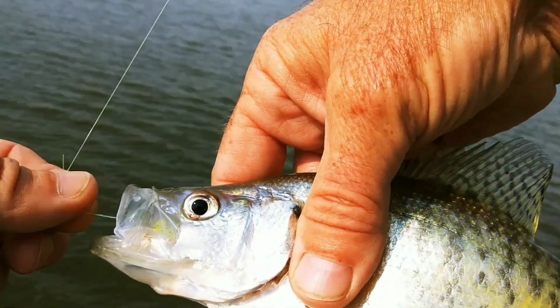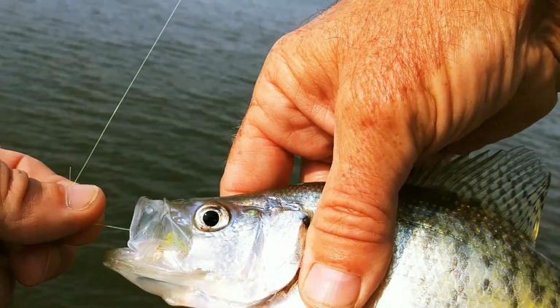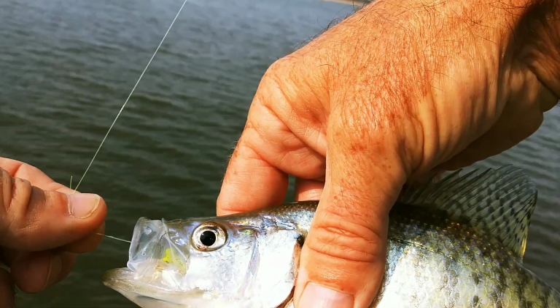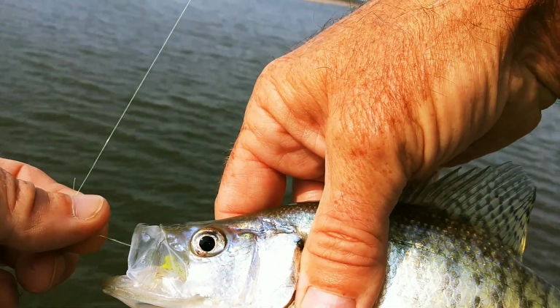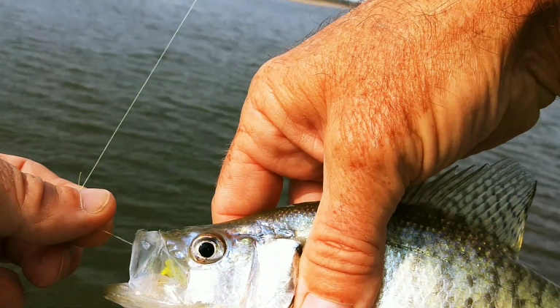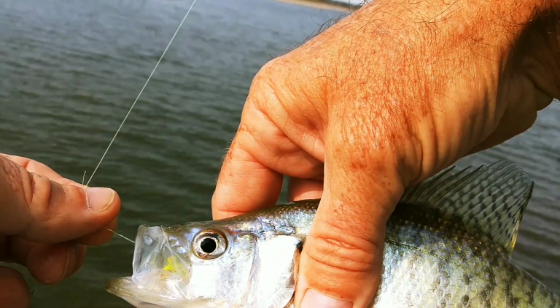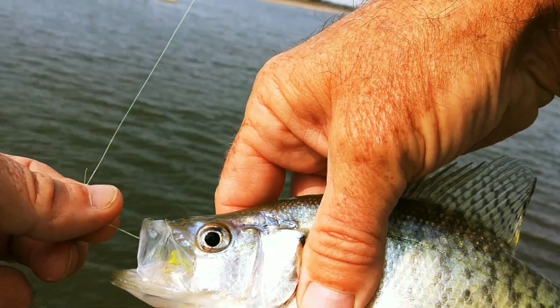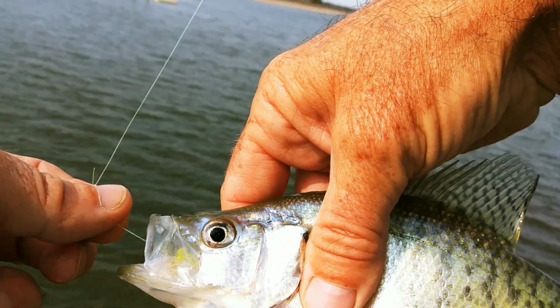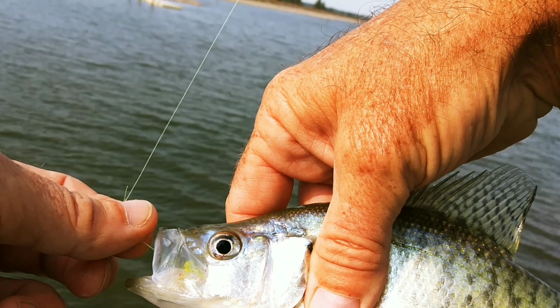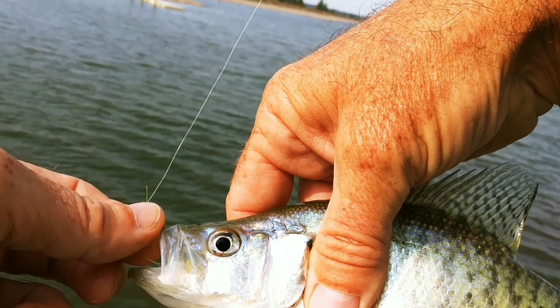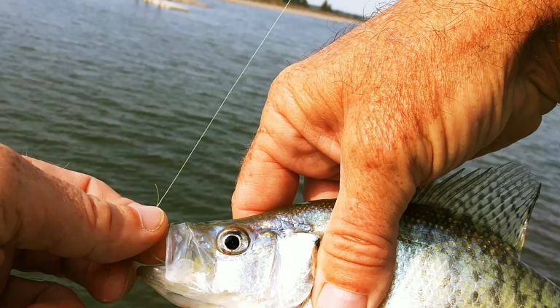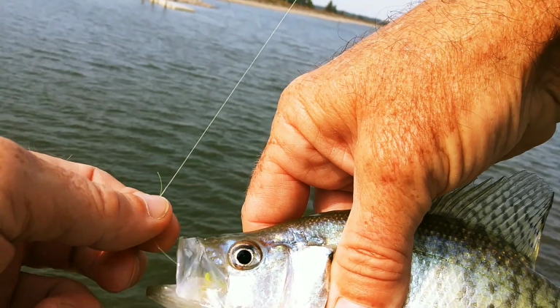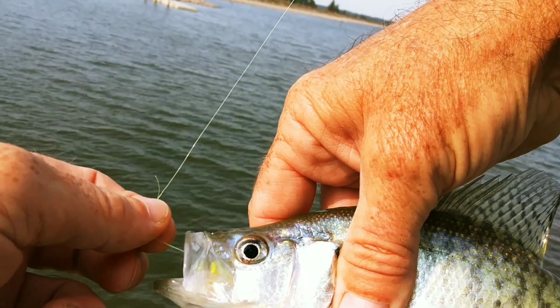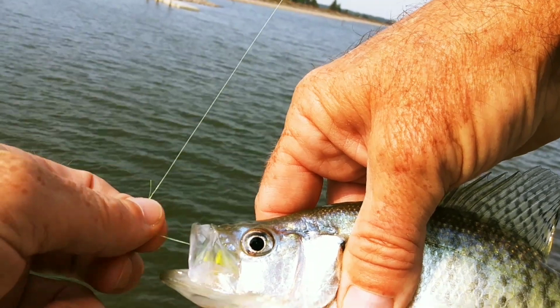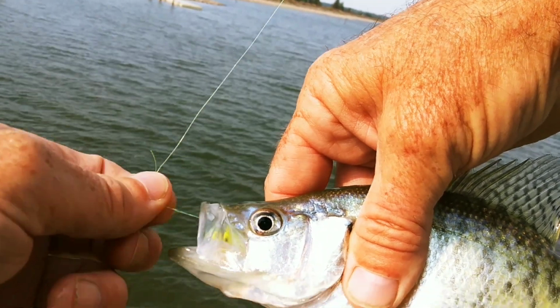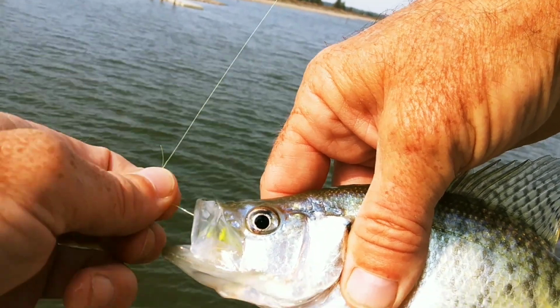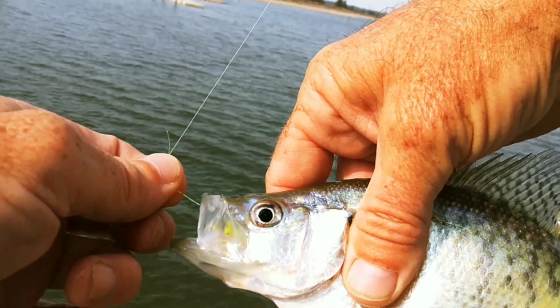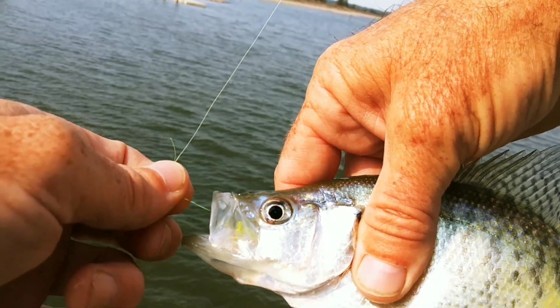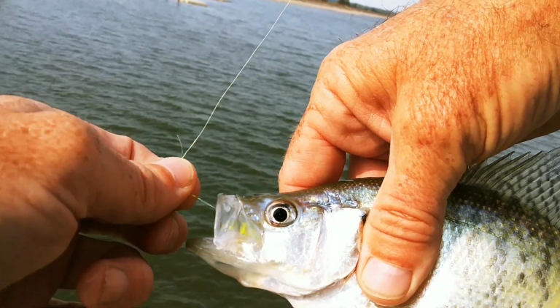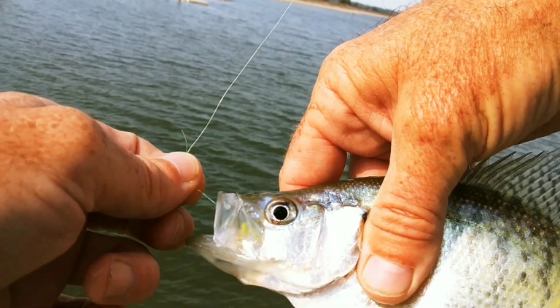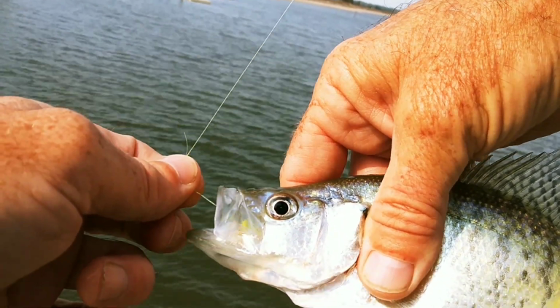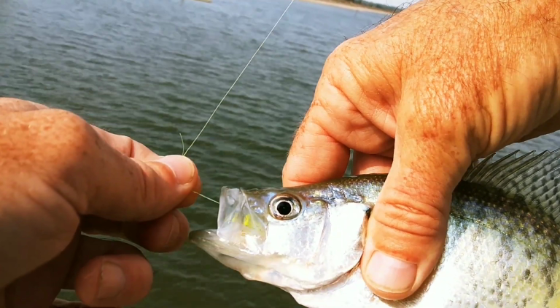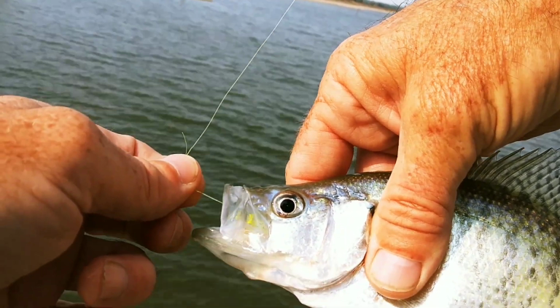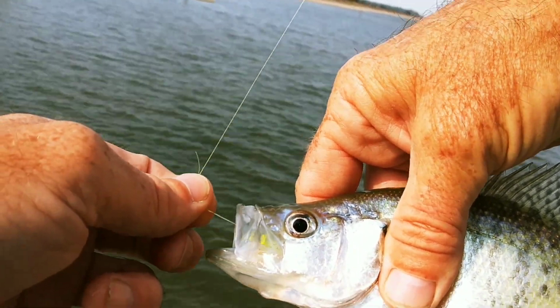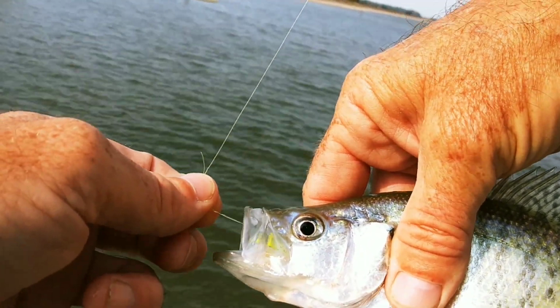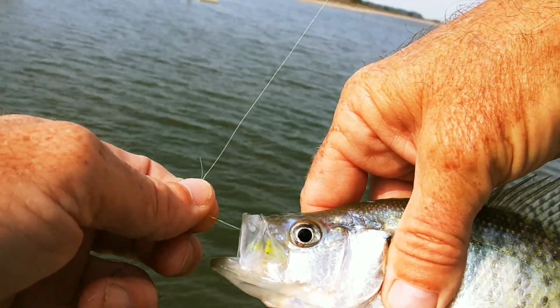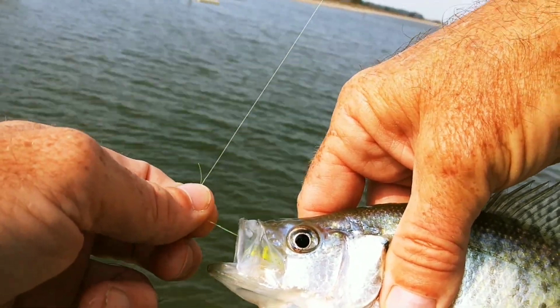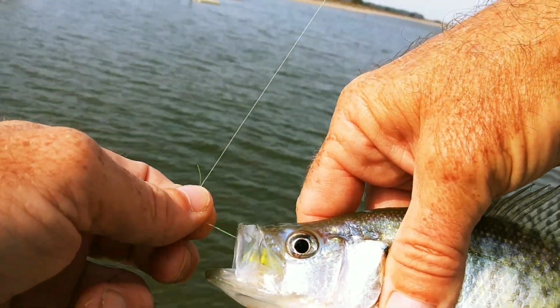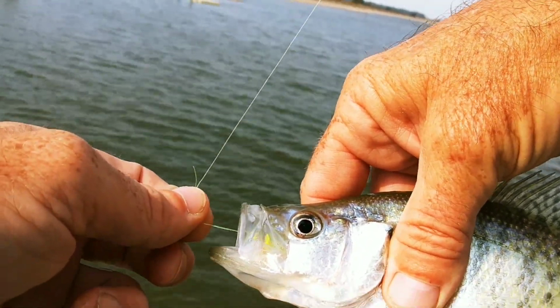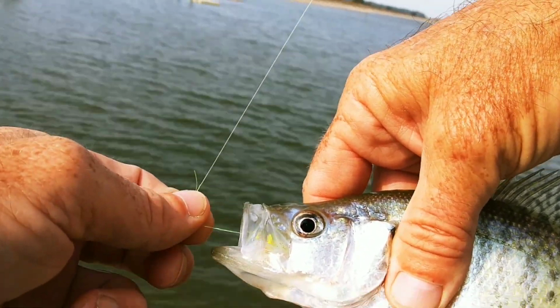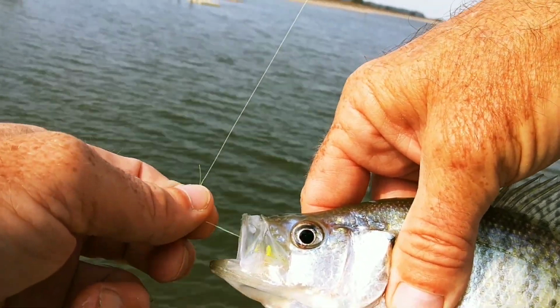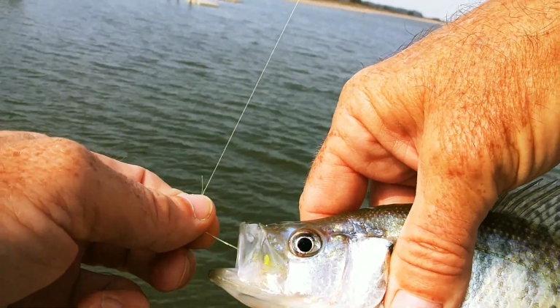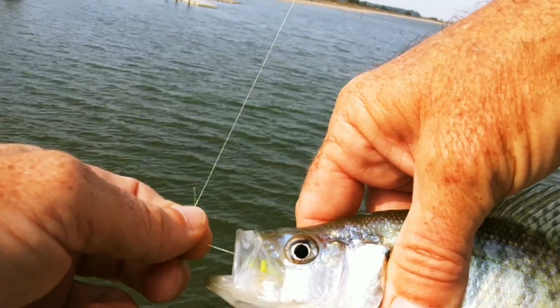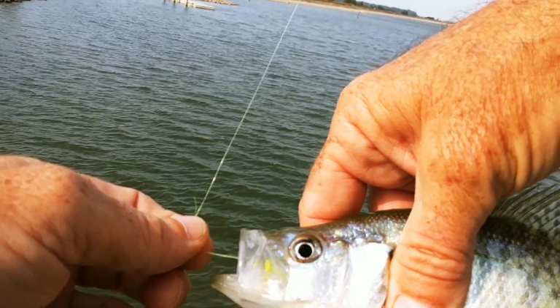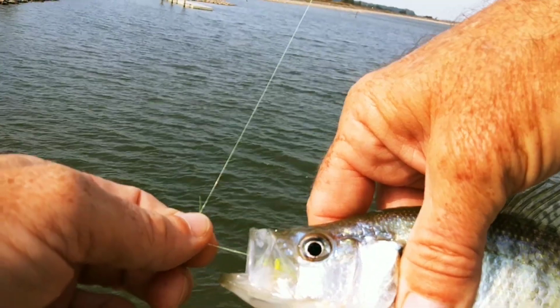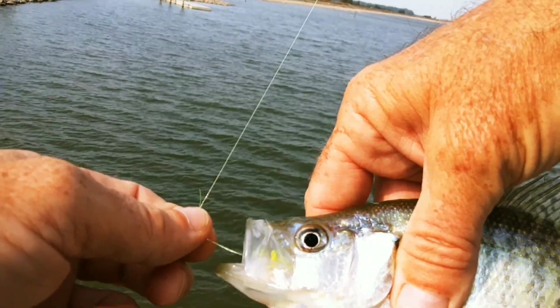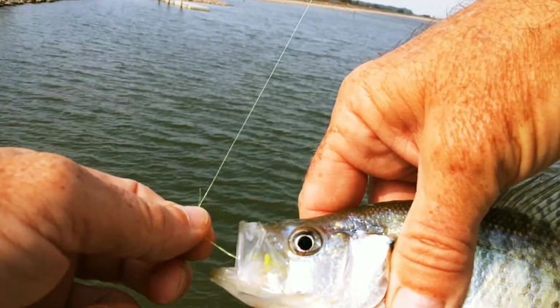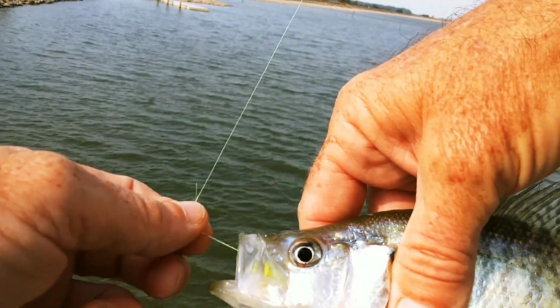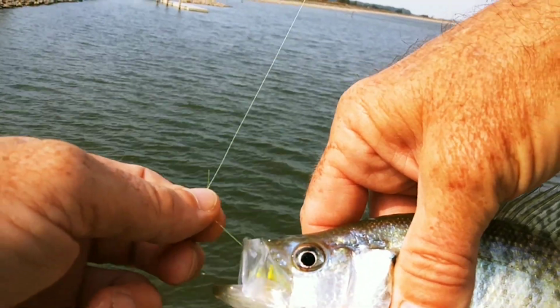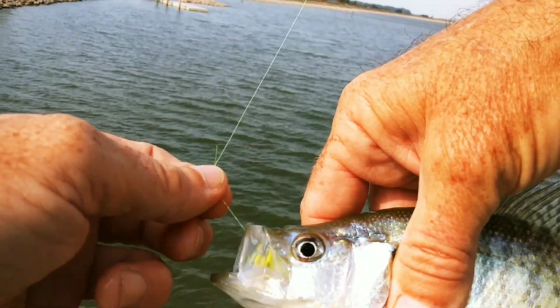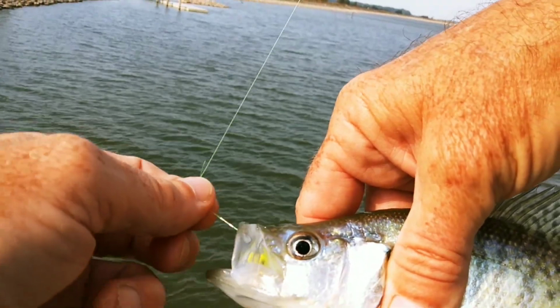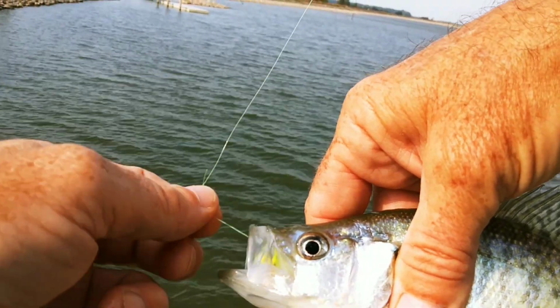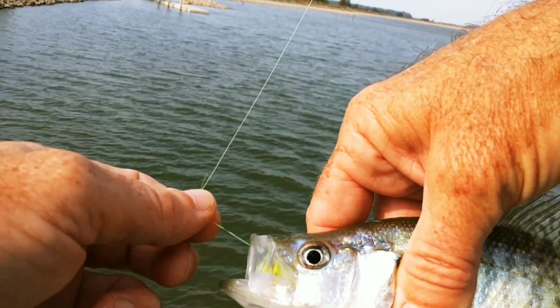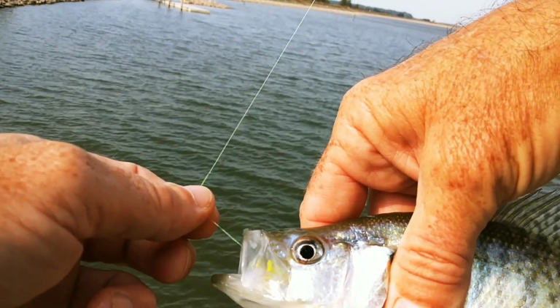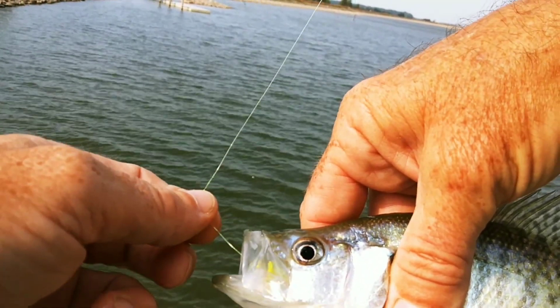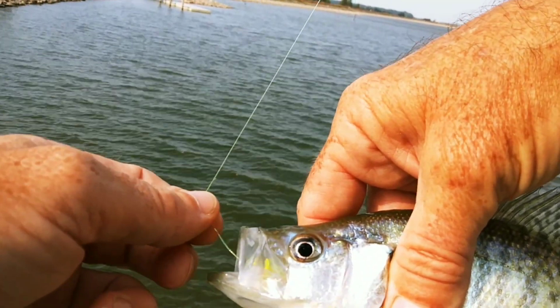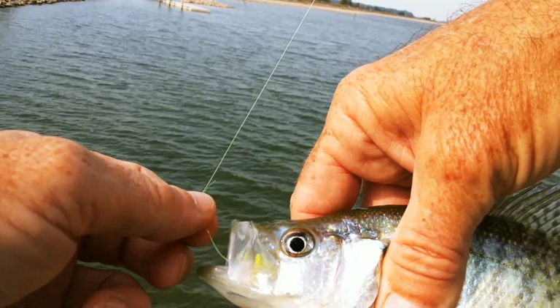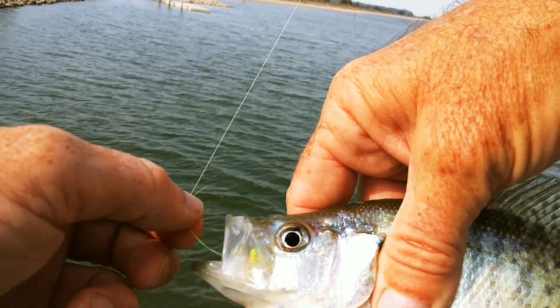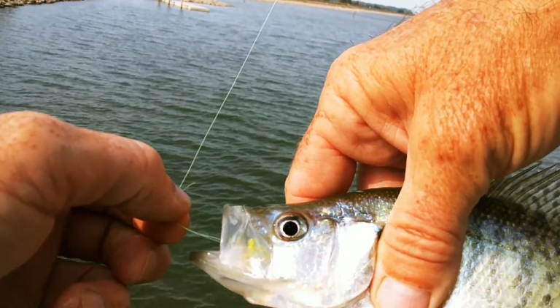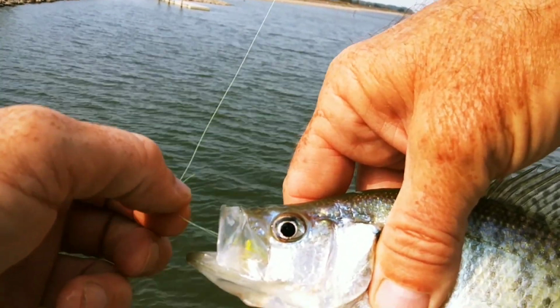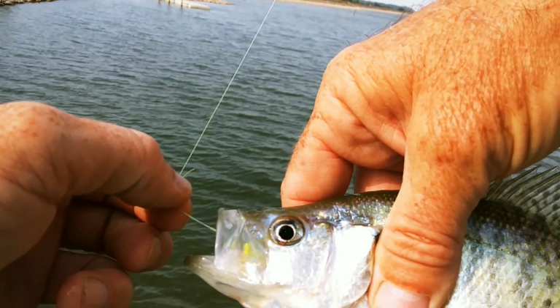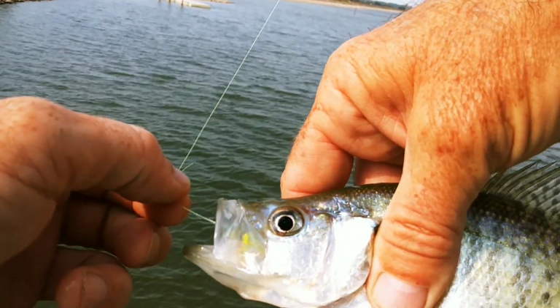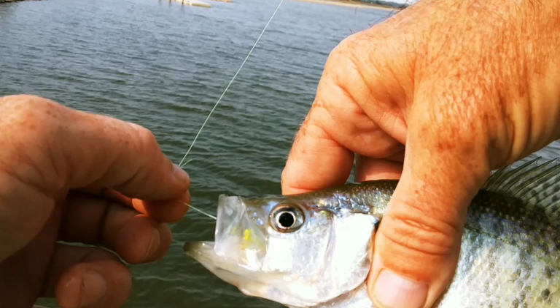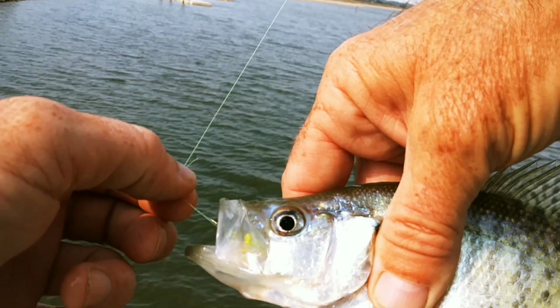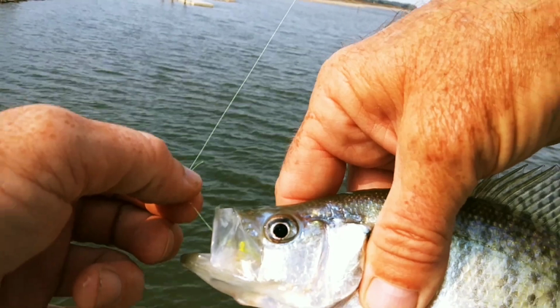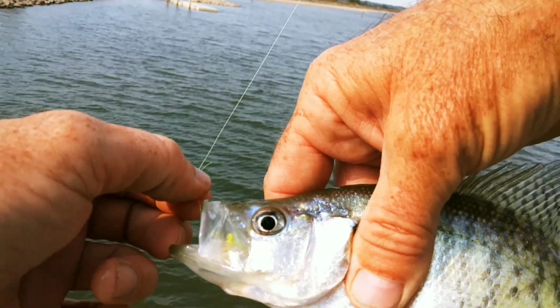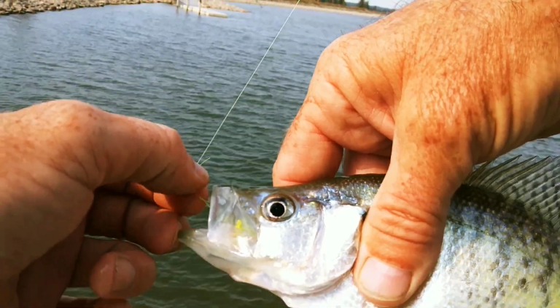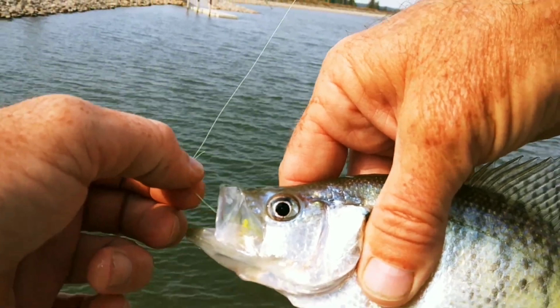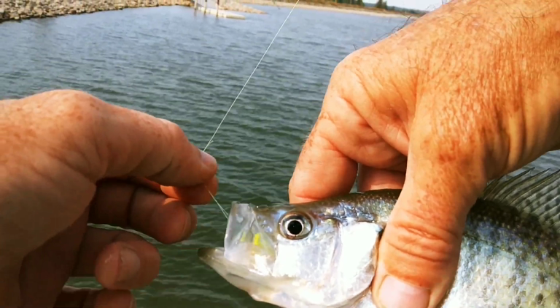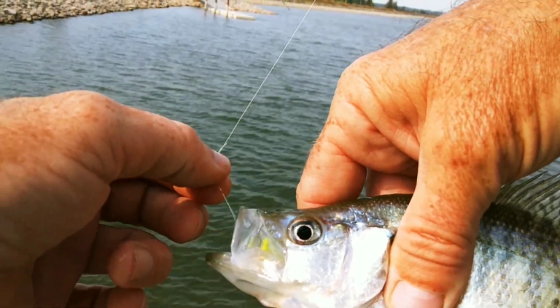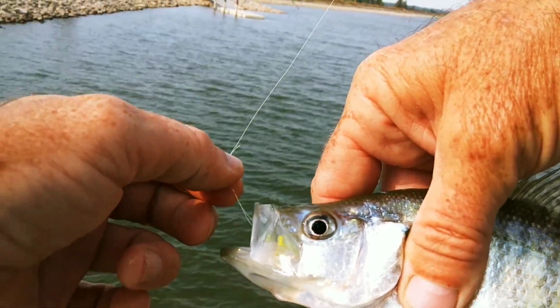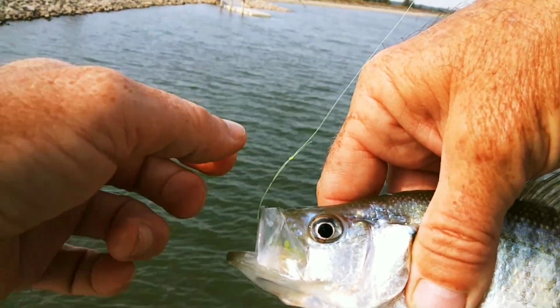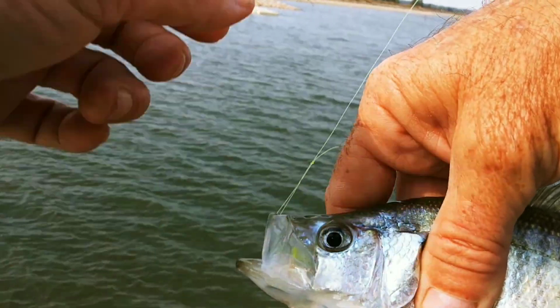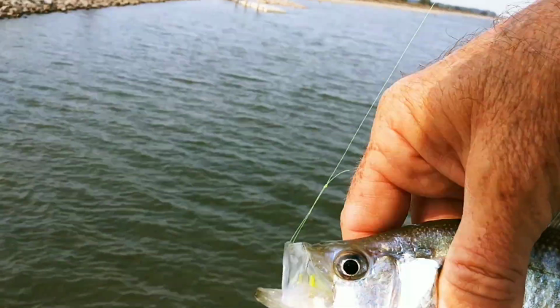They're biting, man. It's a good sign that the fall bite's coming — I hope. The wind kicked up on me though.